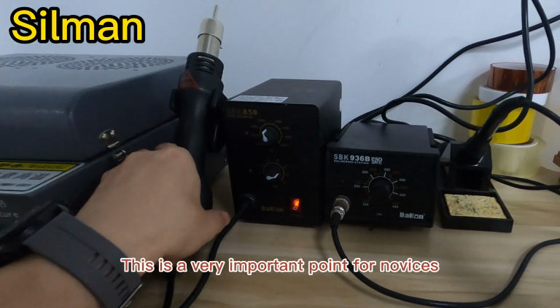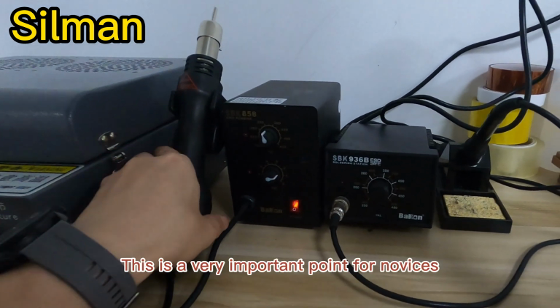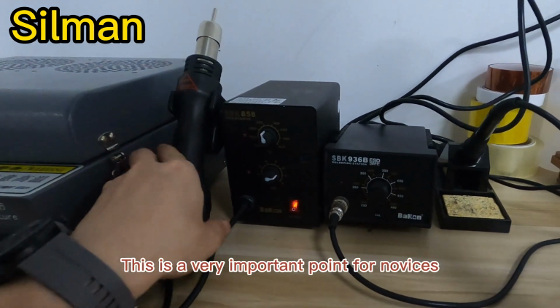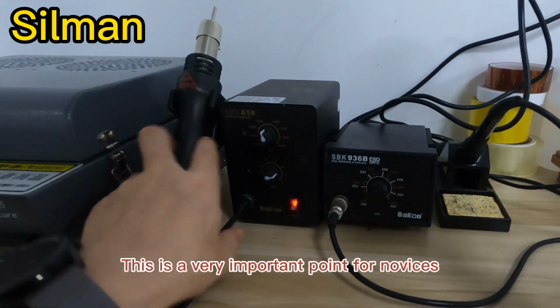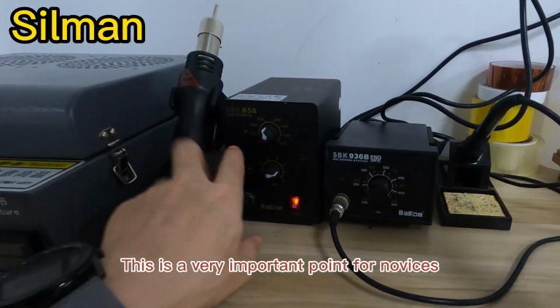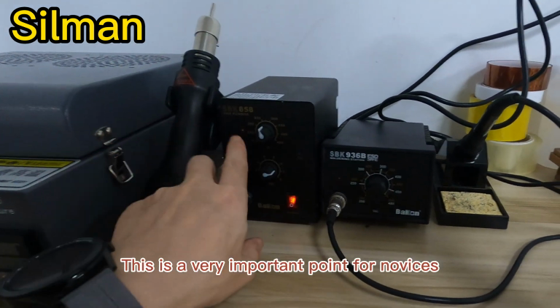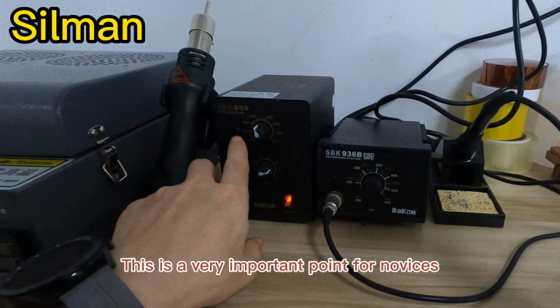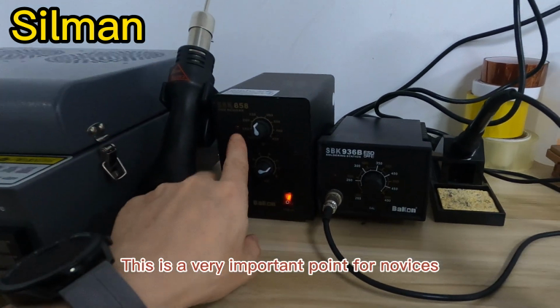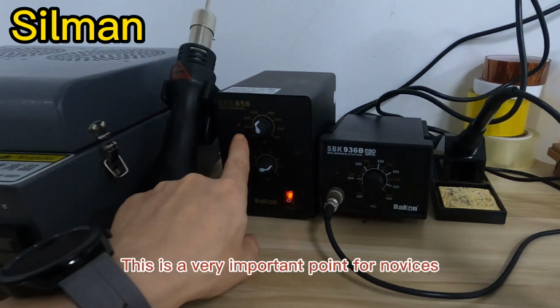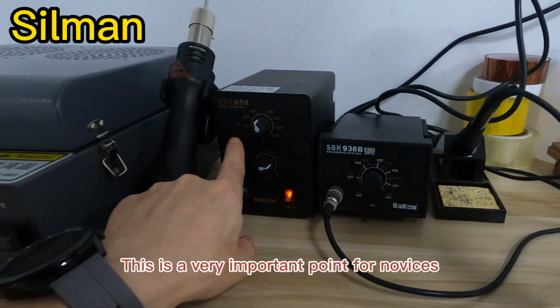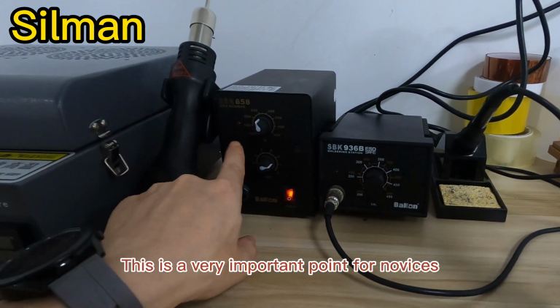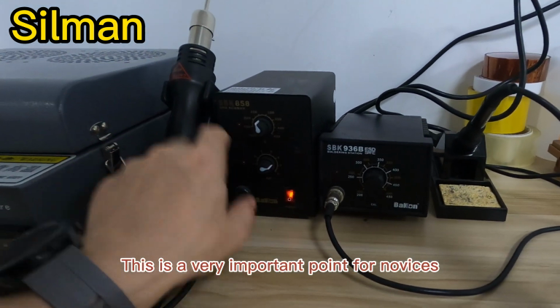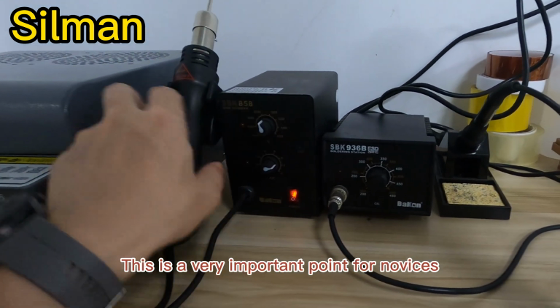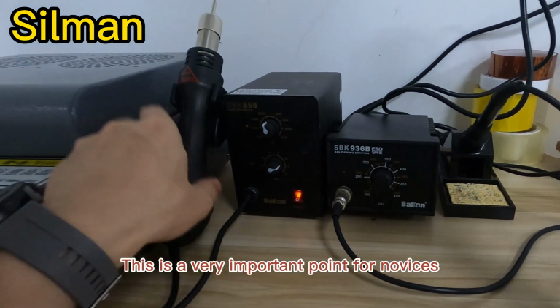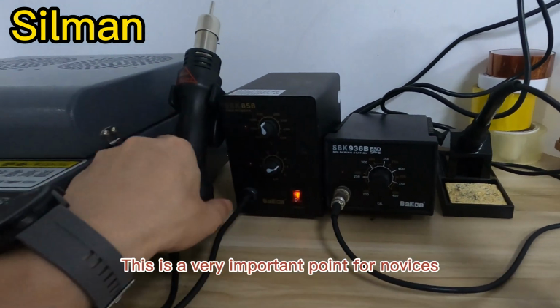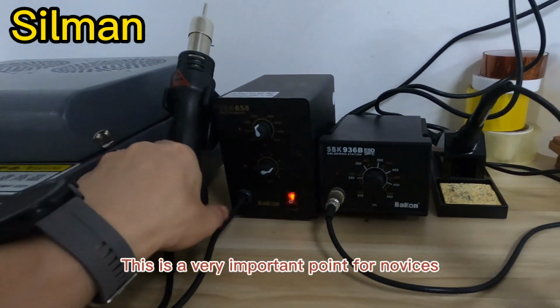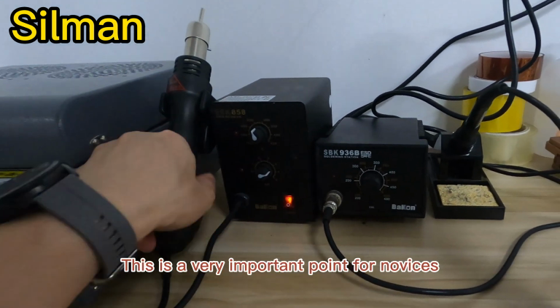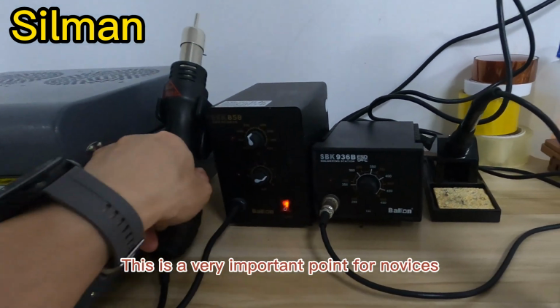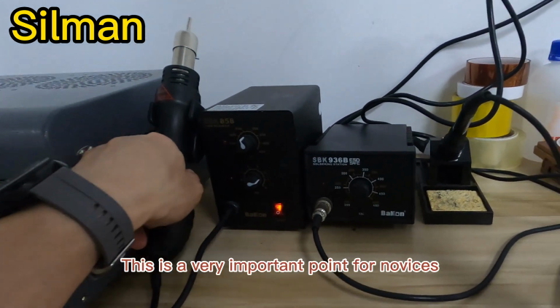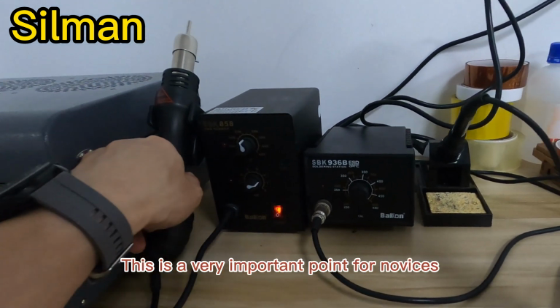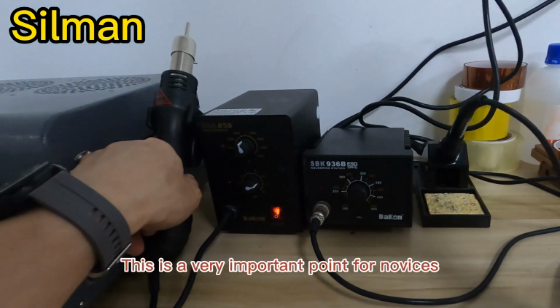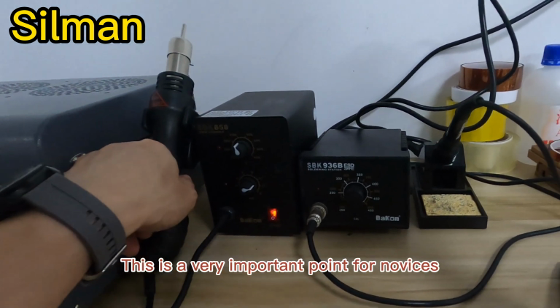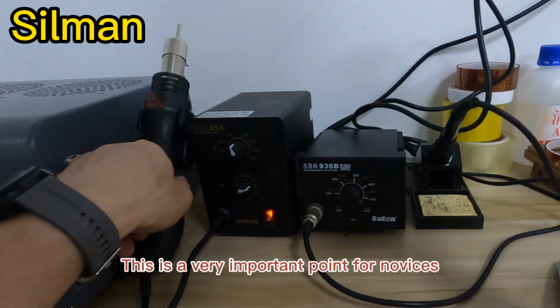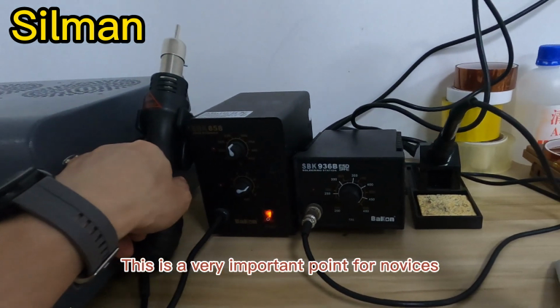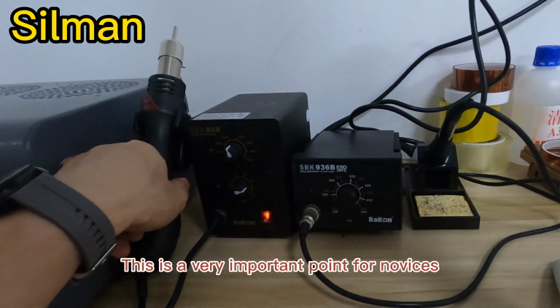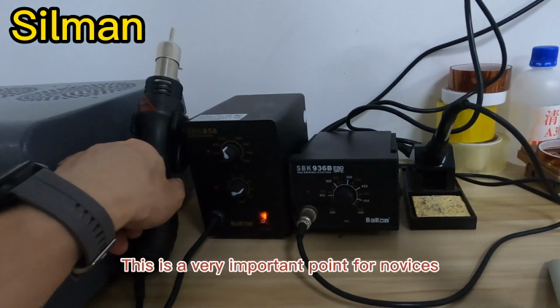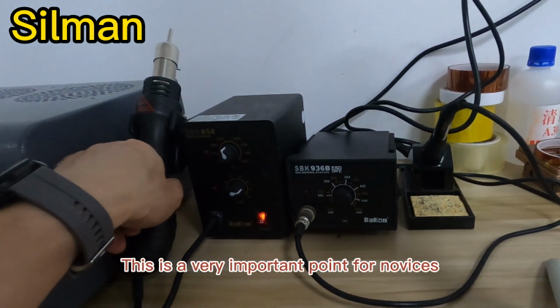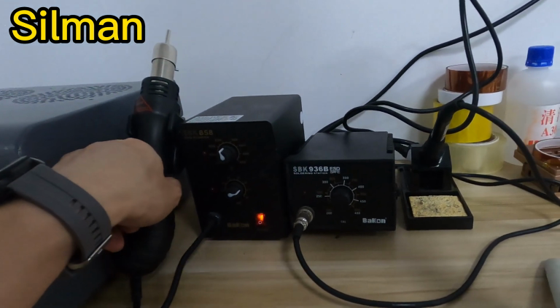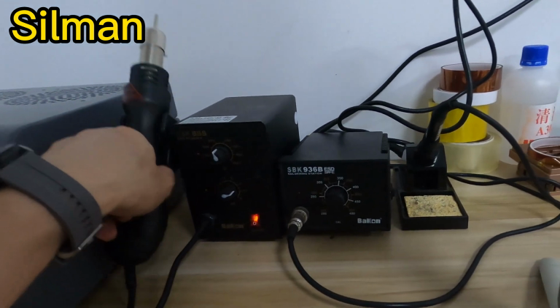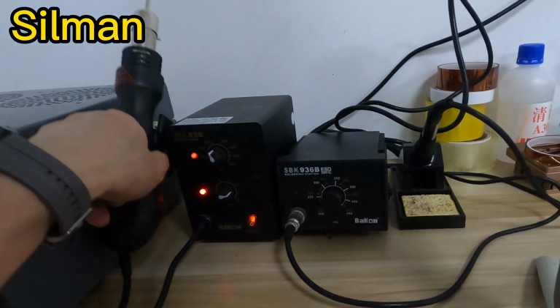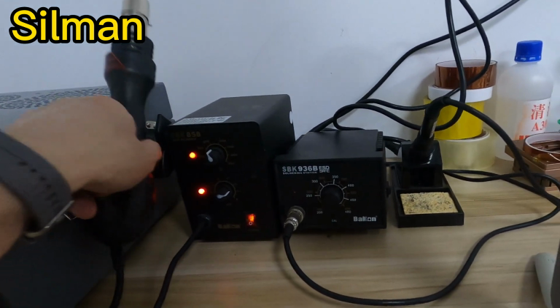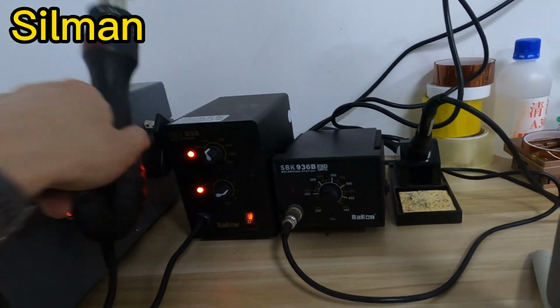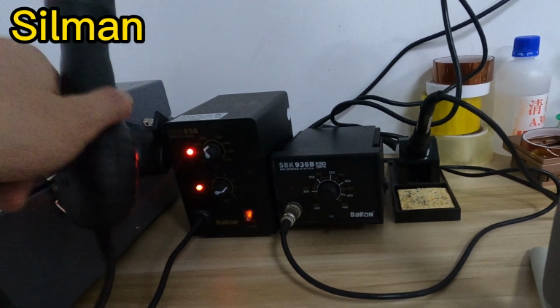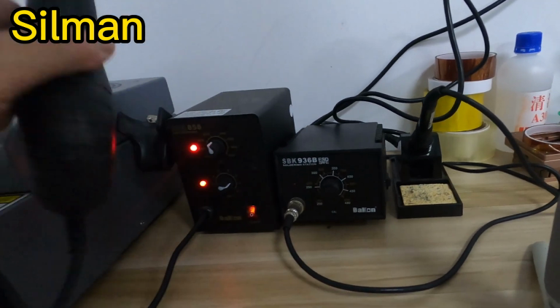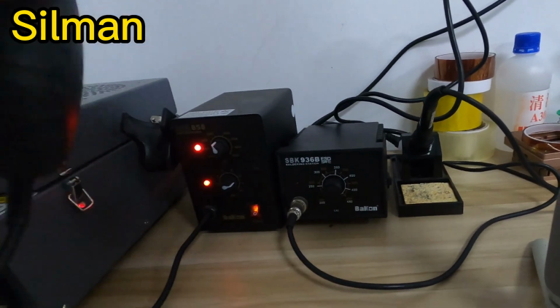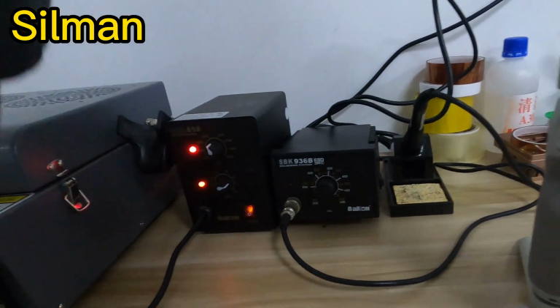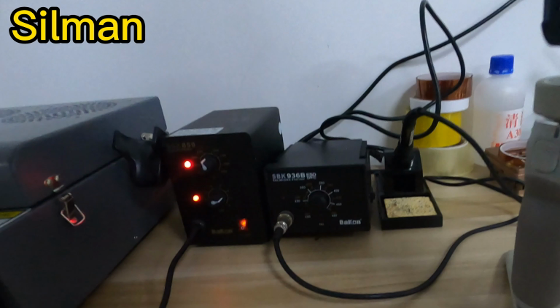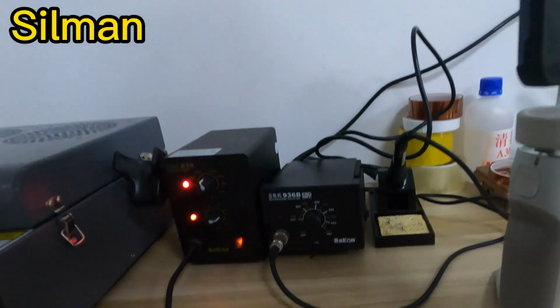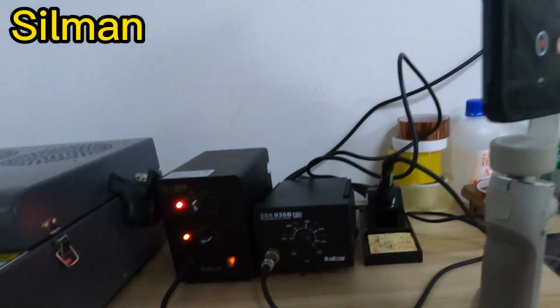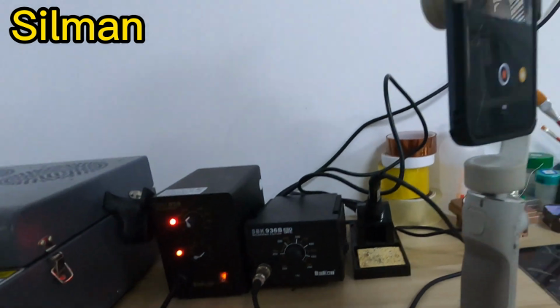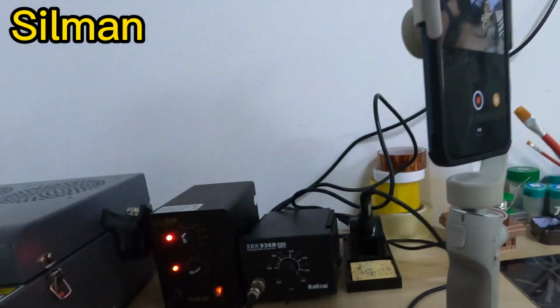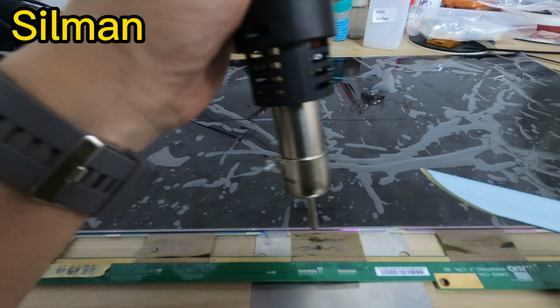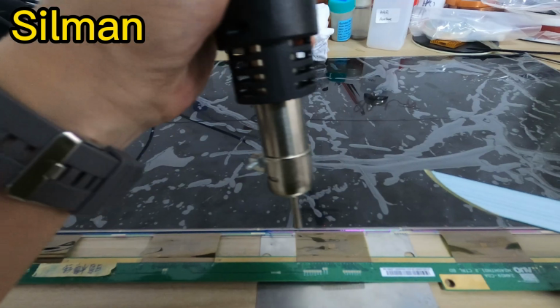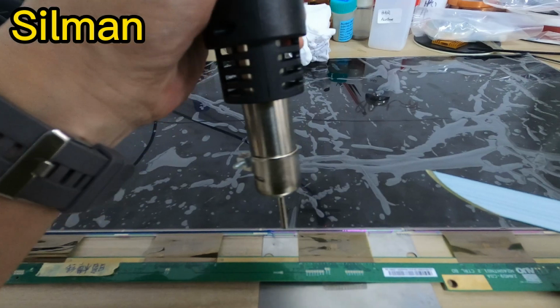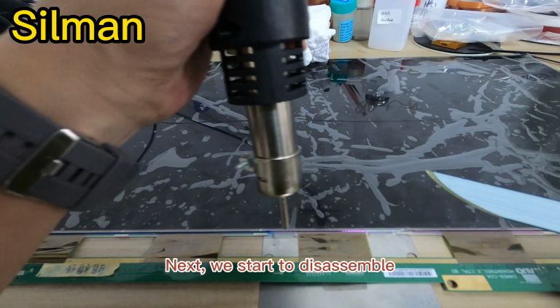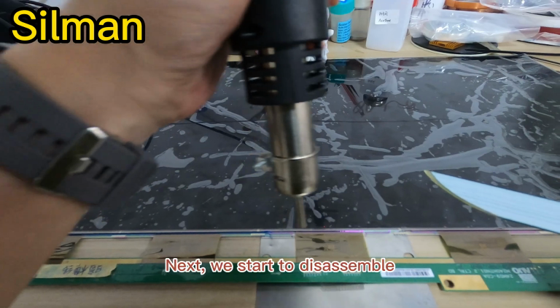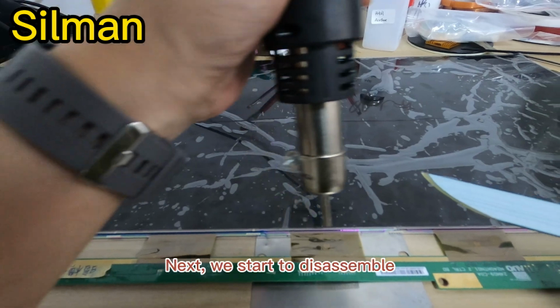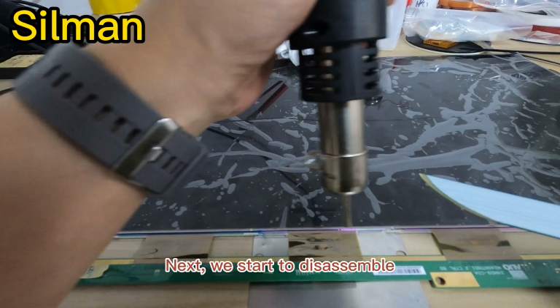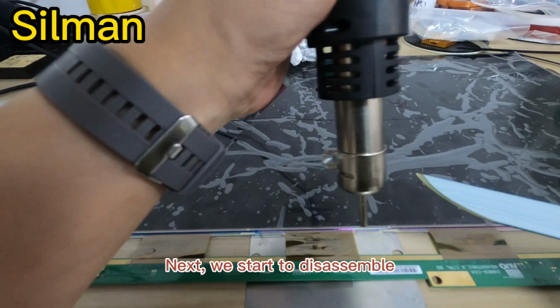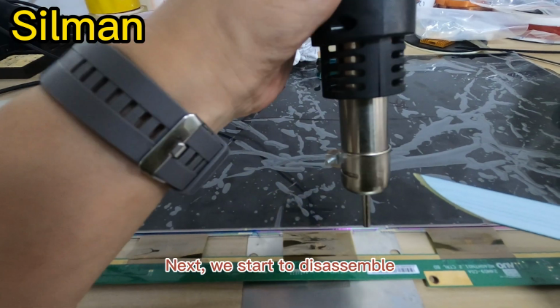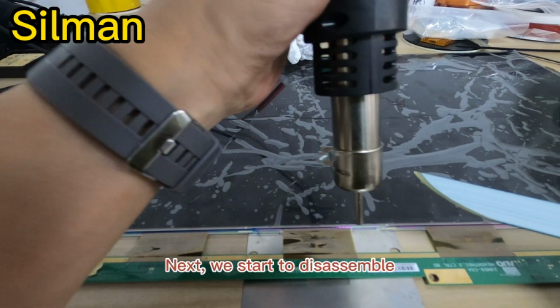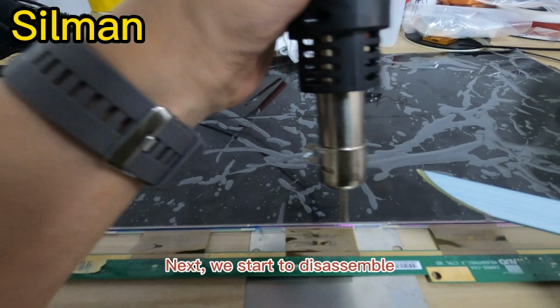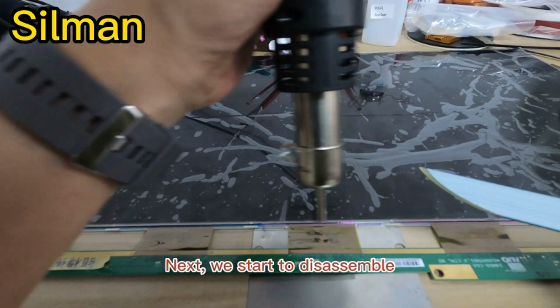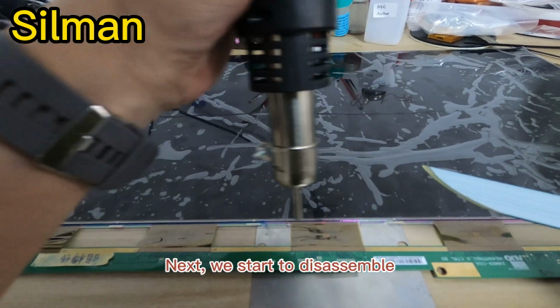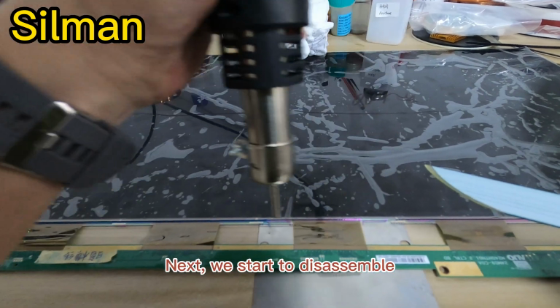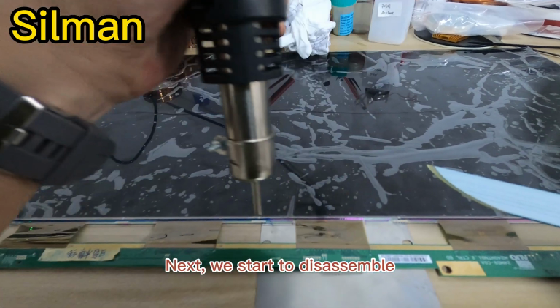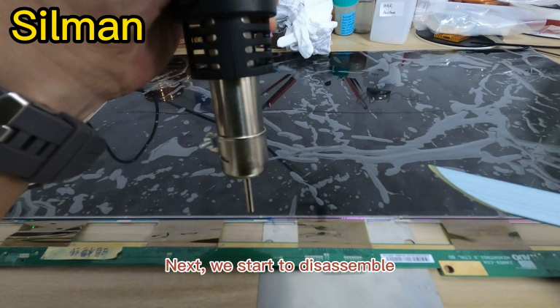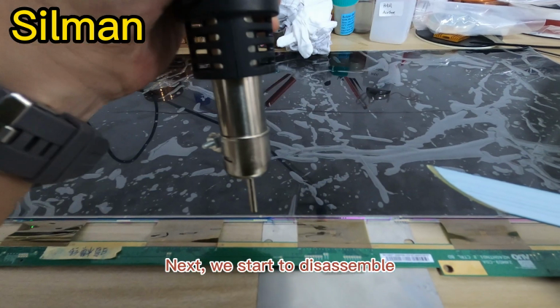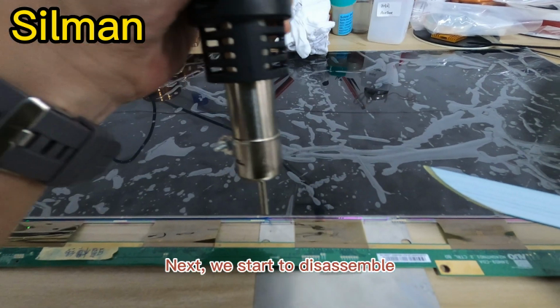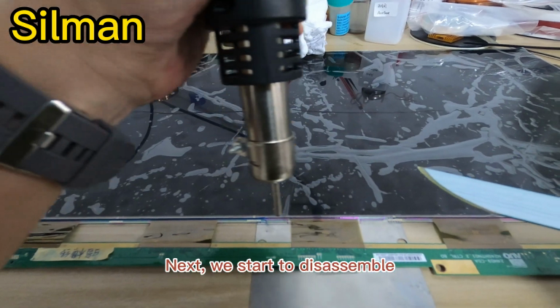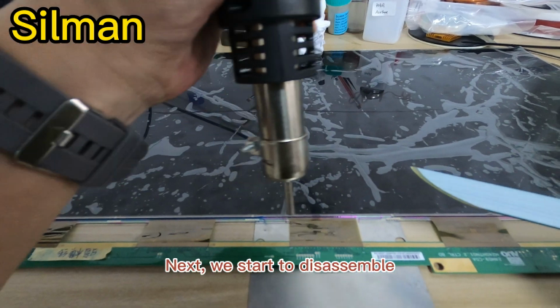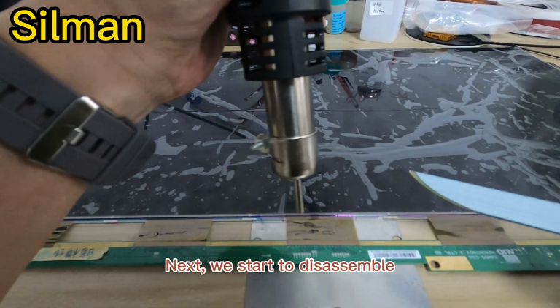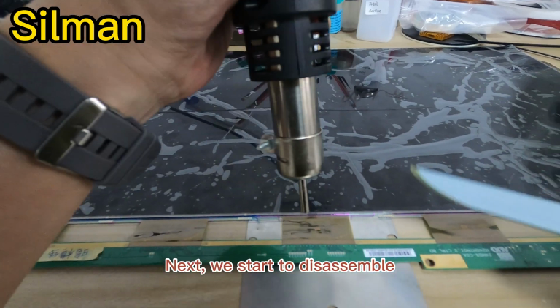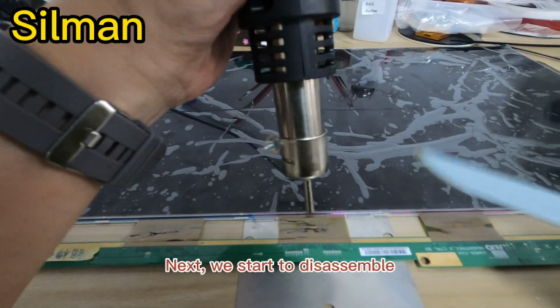This is a very important point for novices. Next, we start to disassemble.